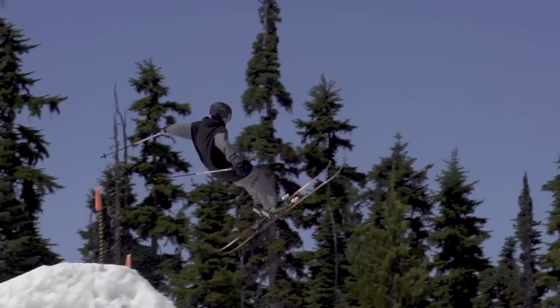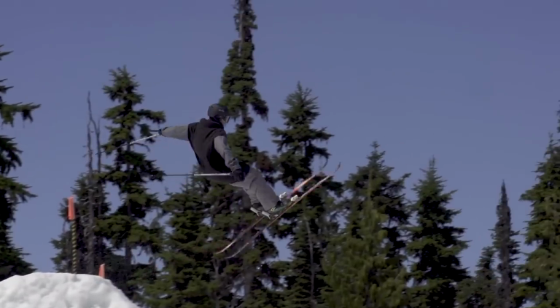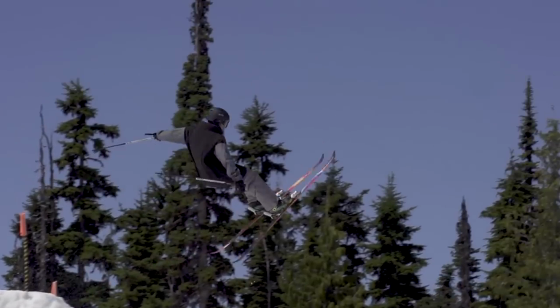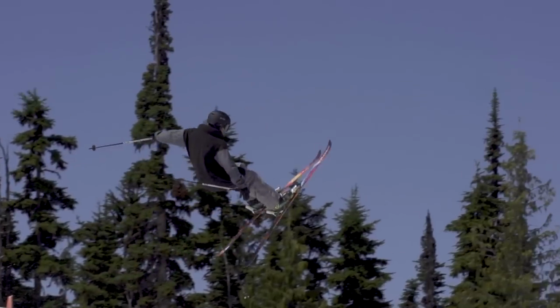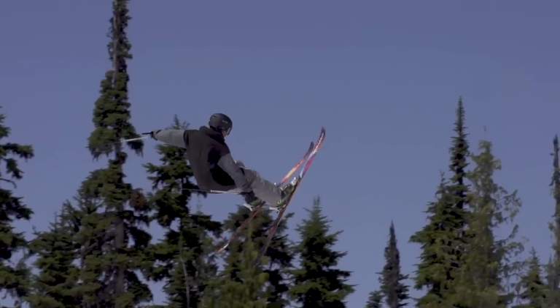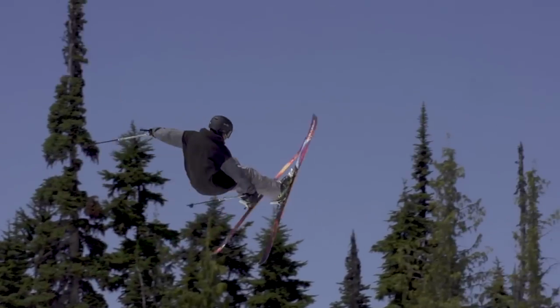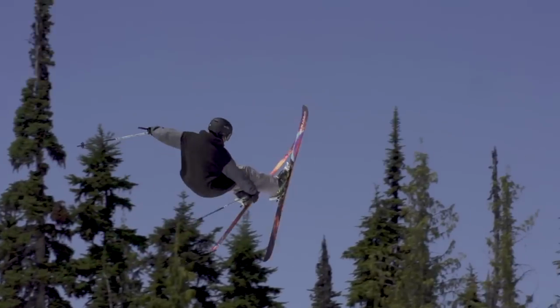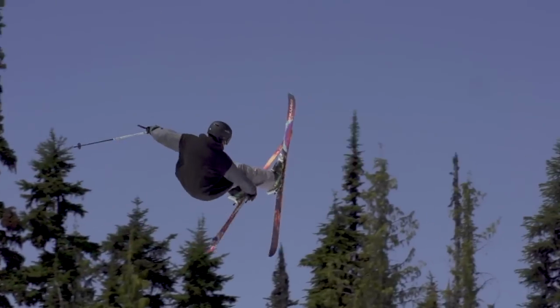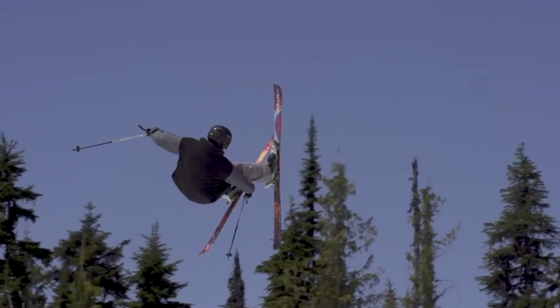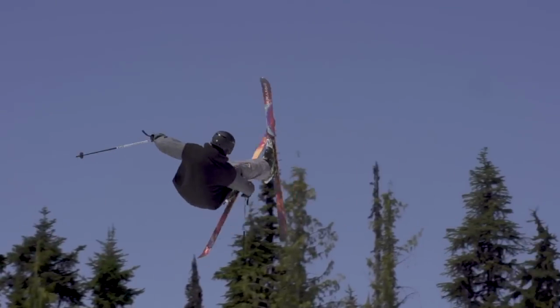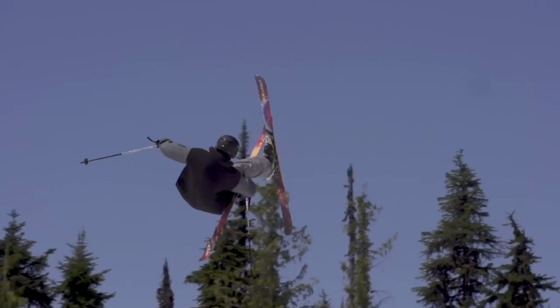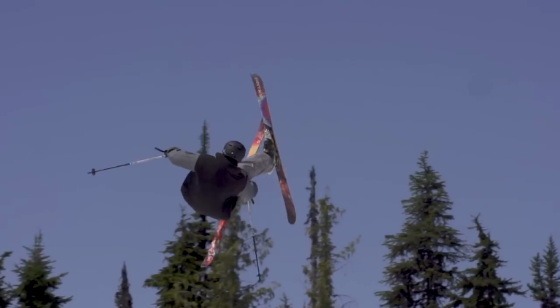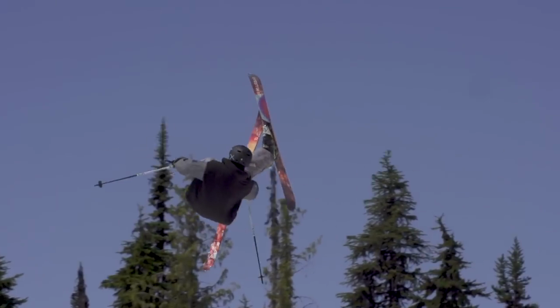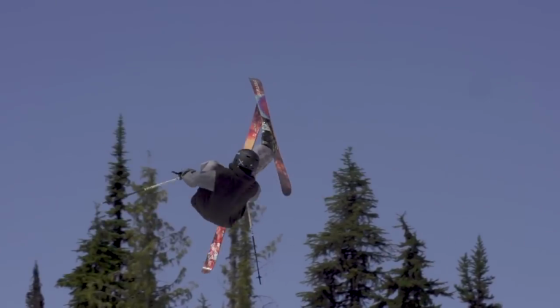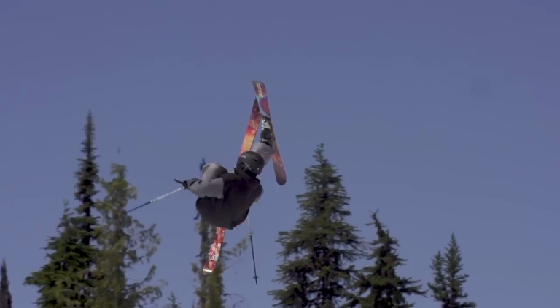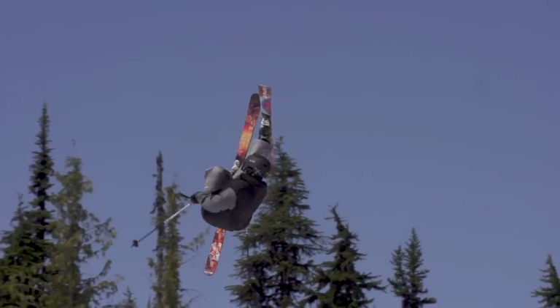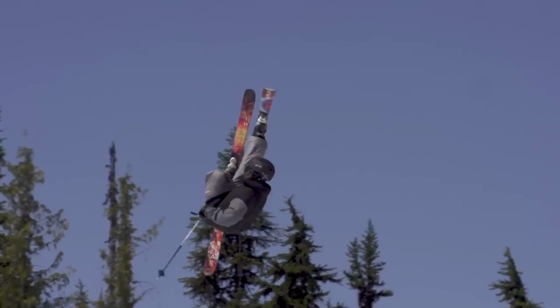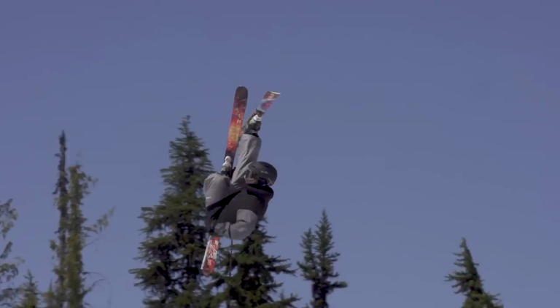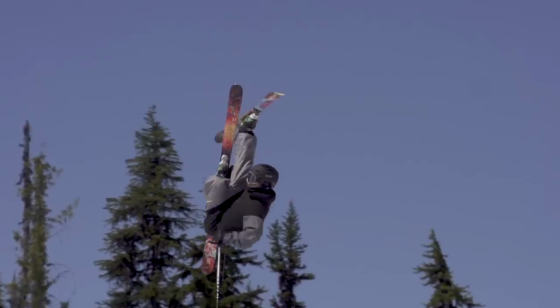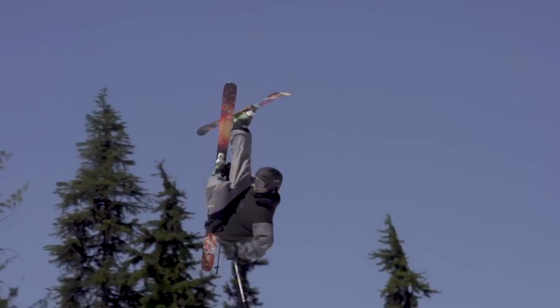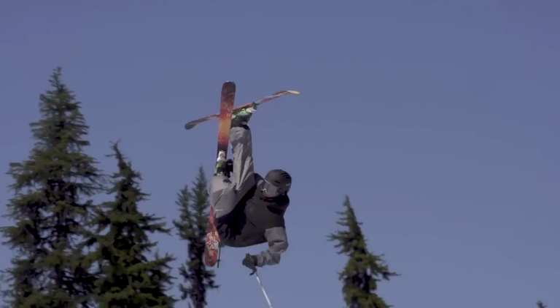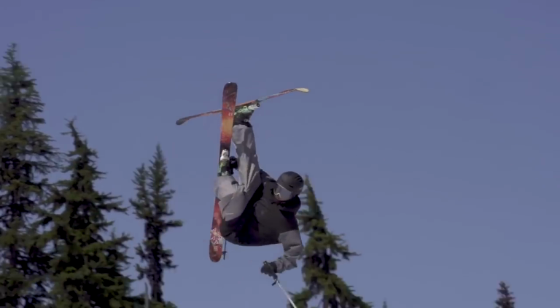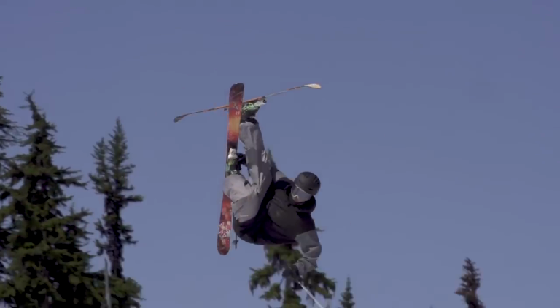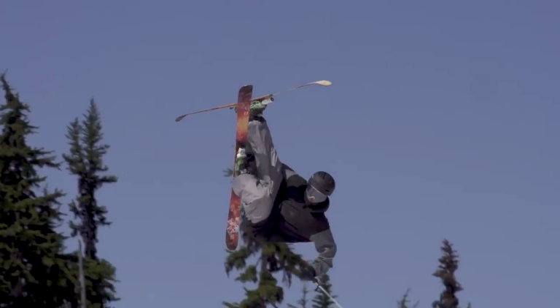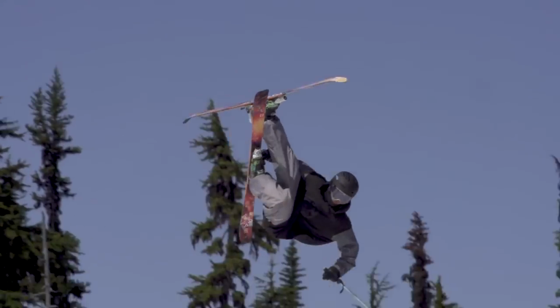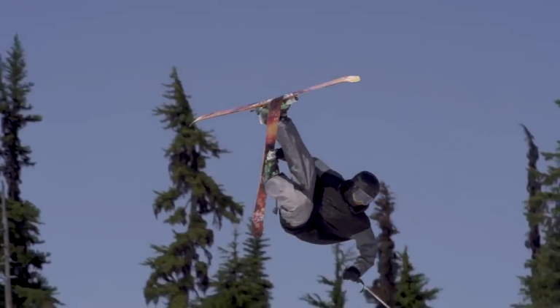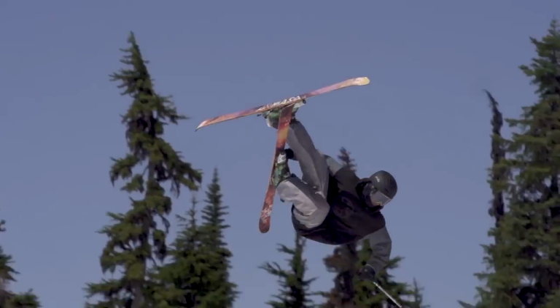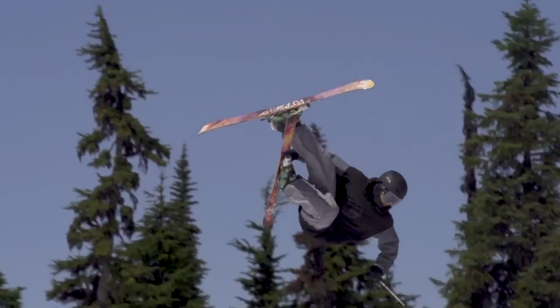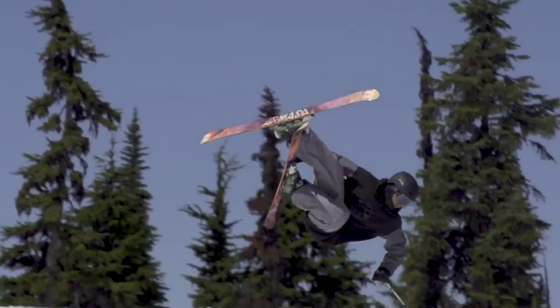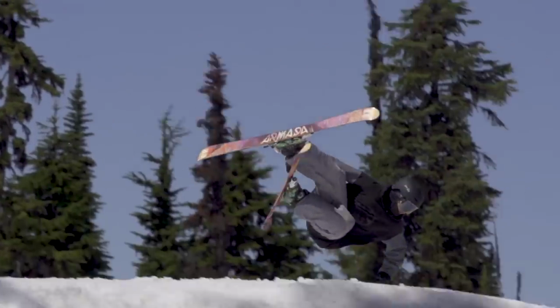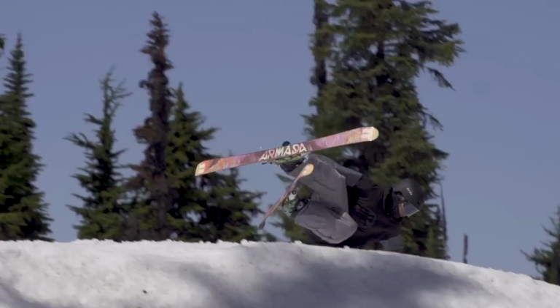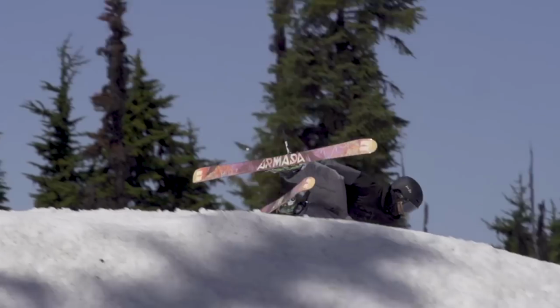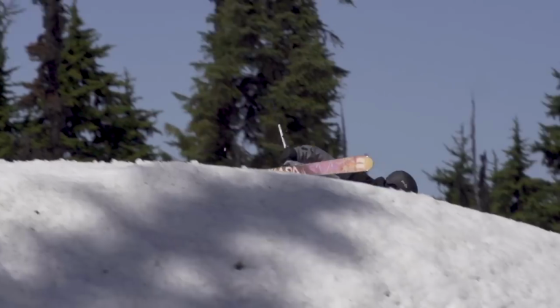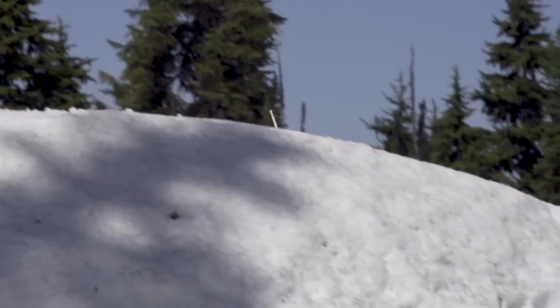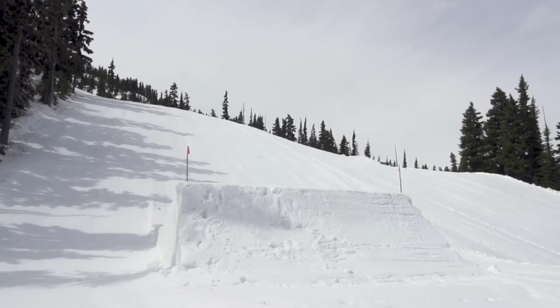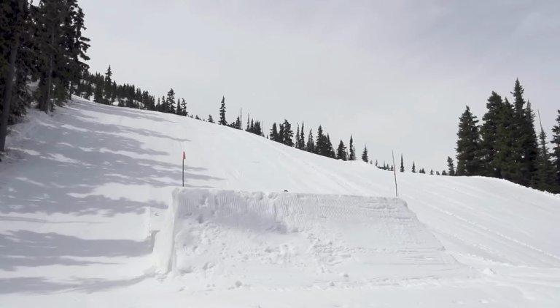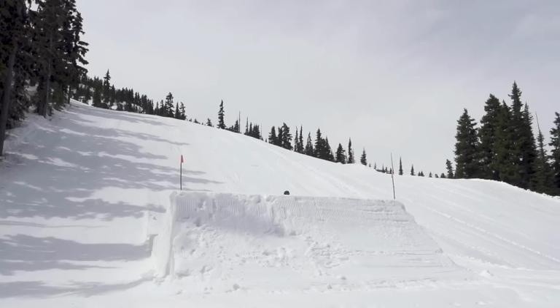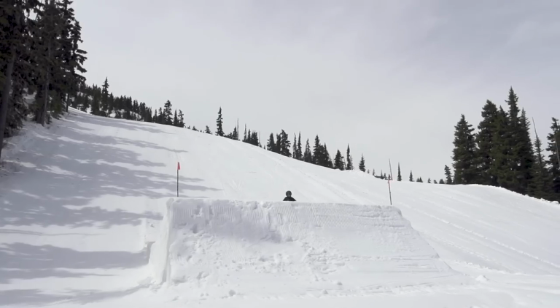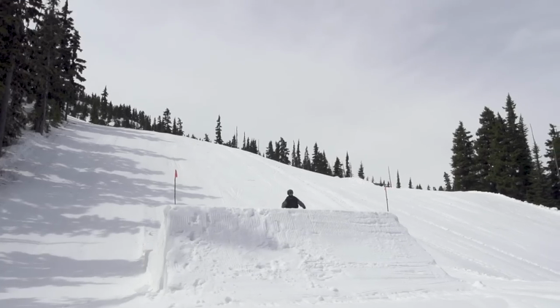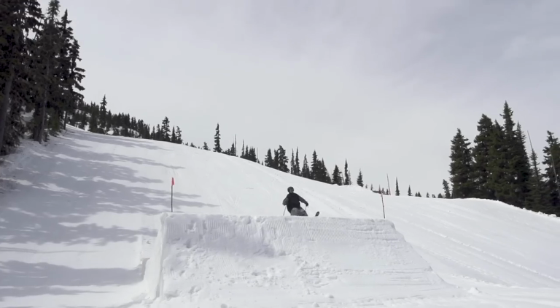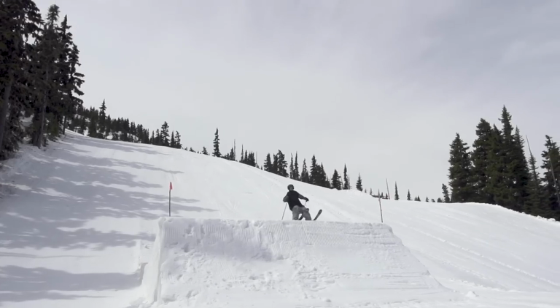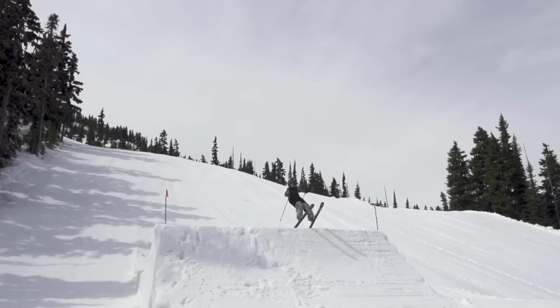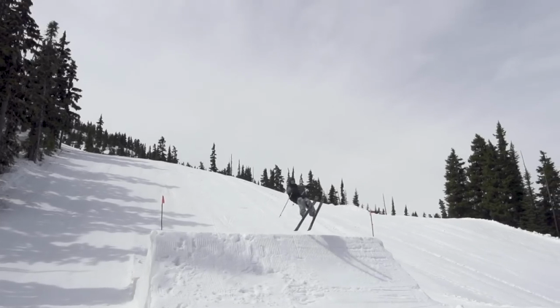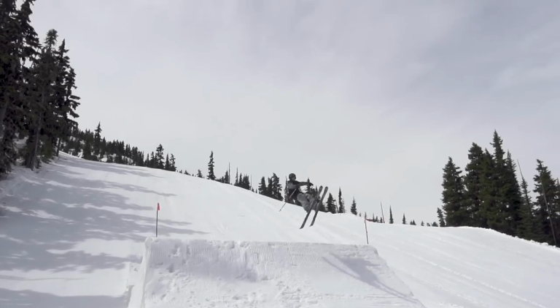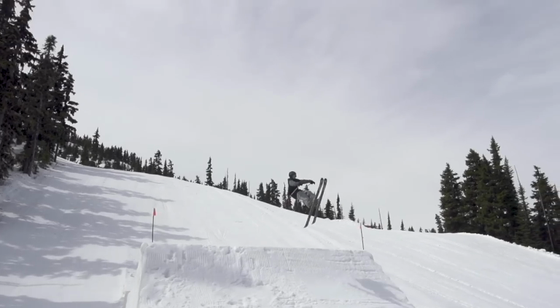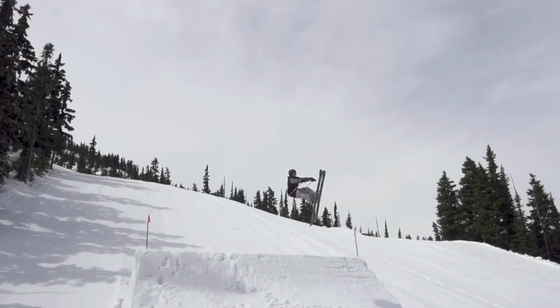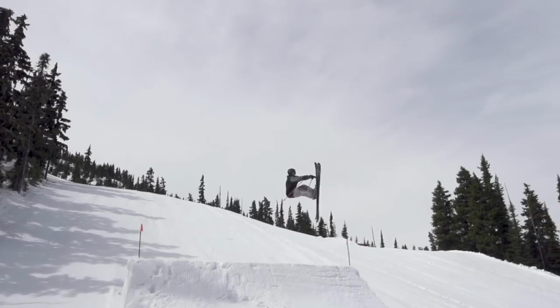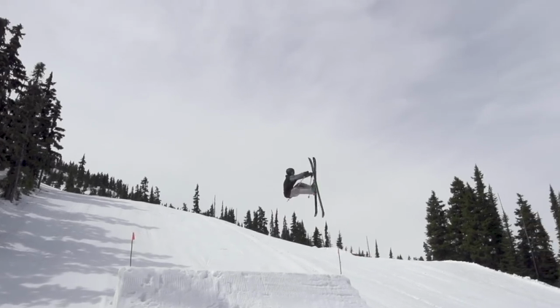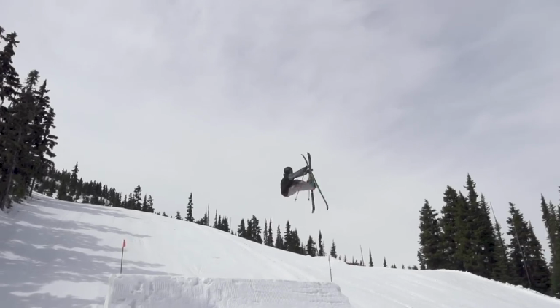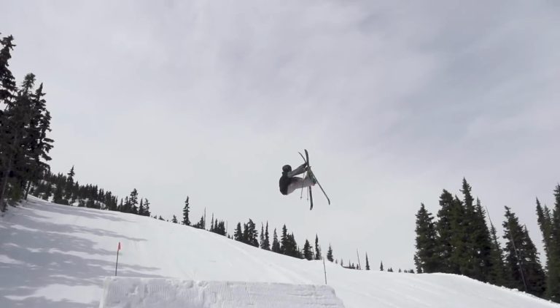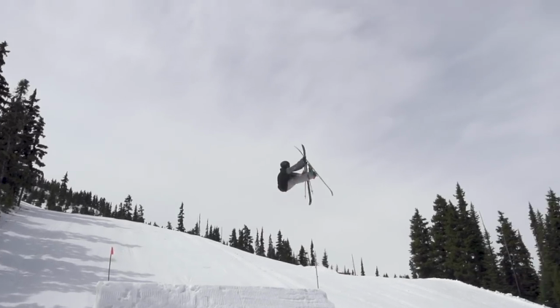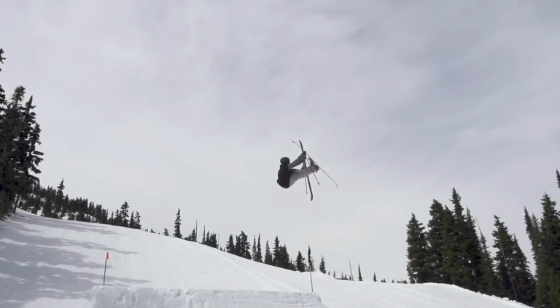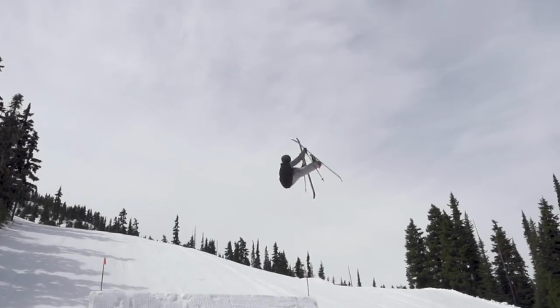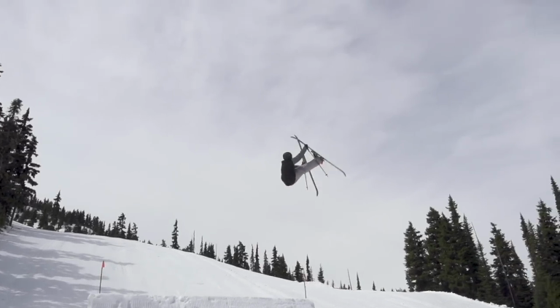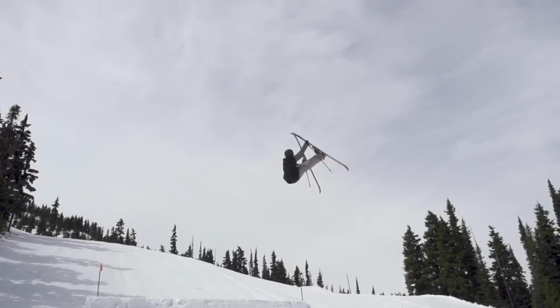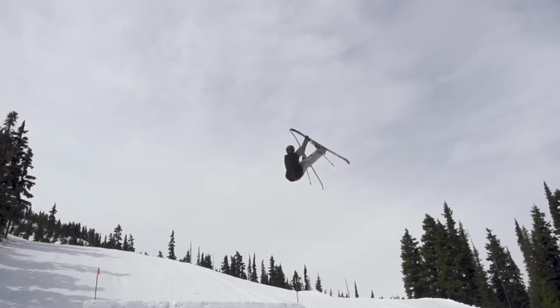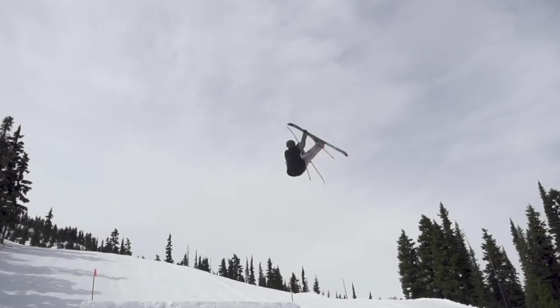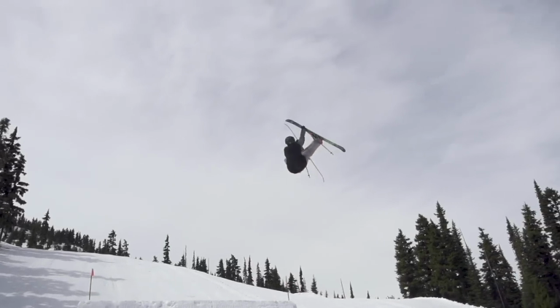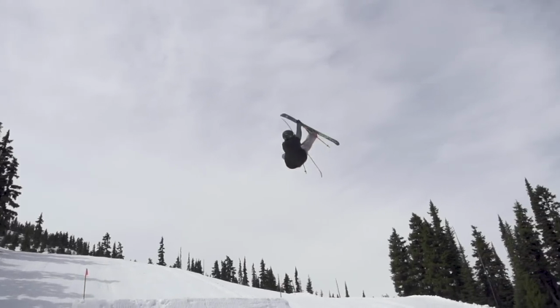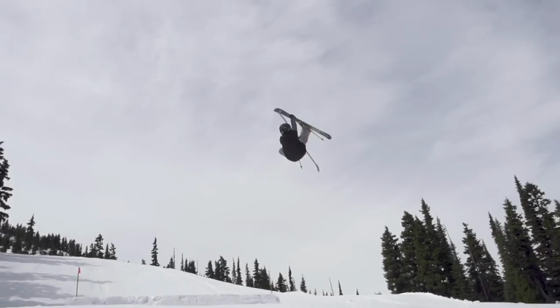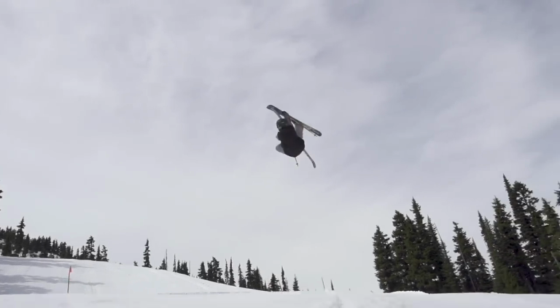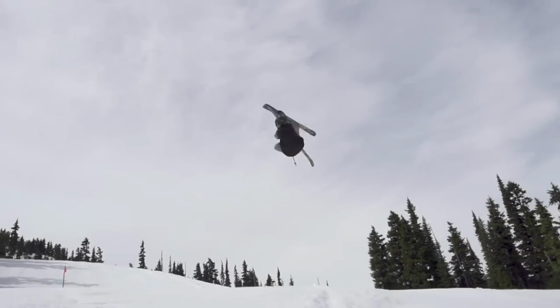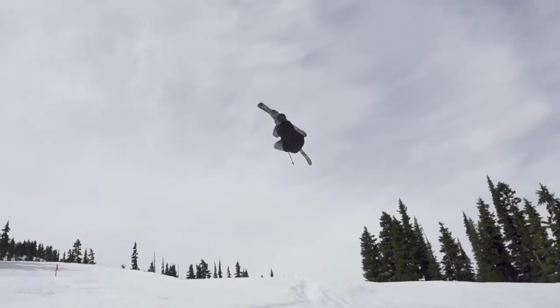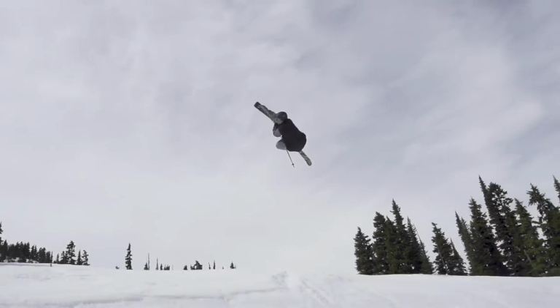Flat 360s are my favorite trick overall. I love the way you can do all different grabs easily and I love how everyone can do it with their own flare.